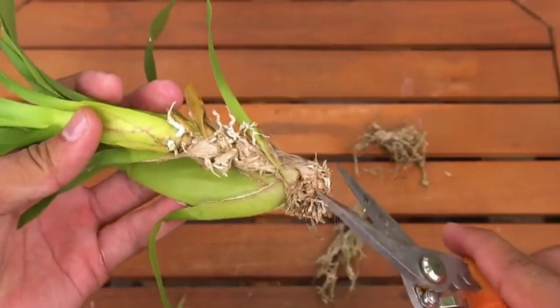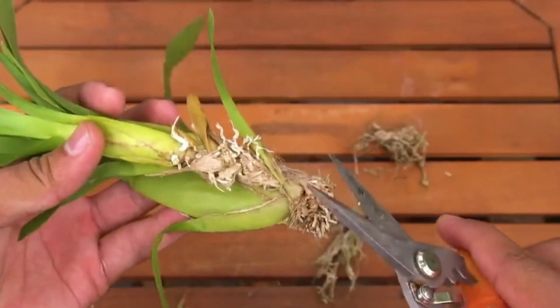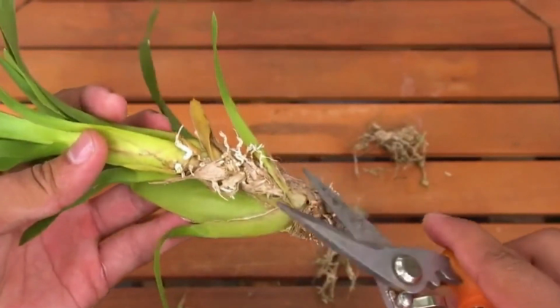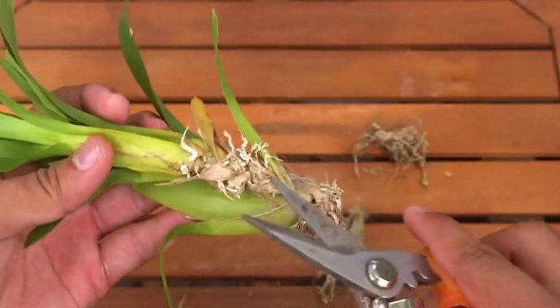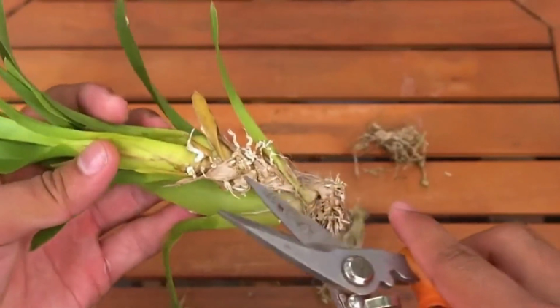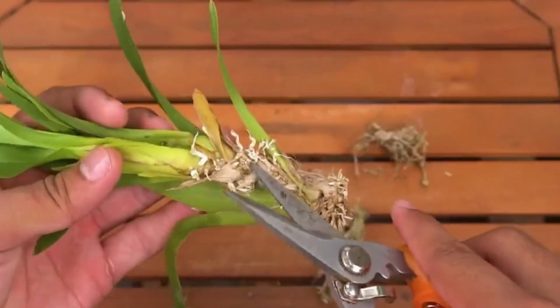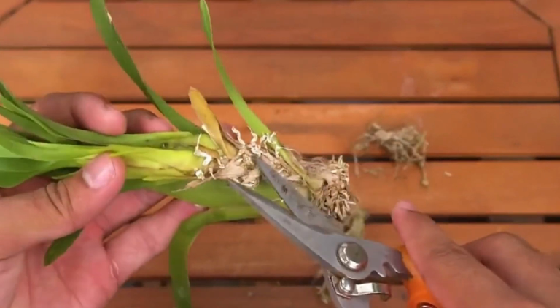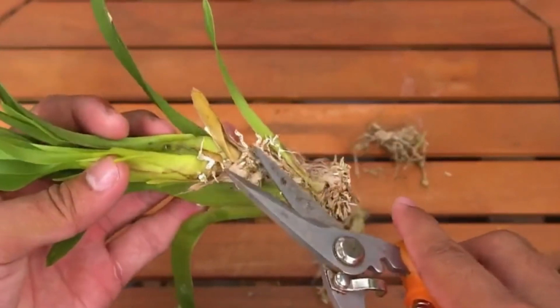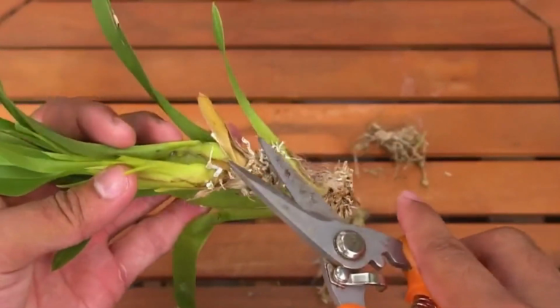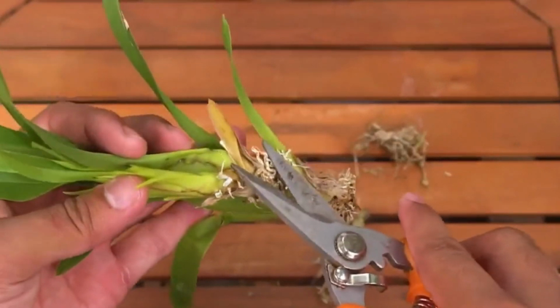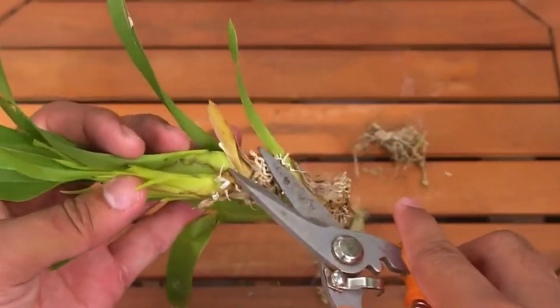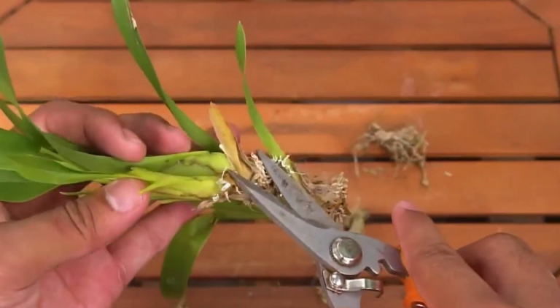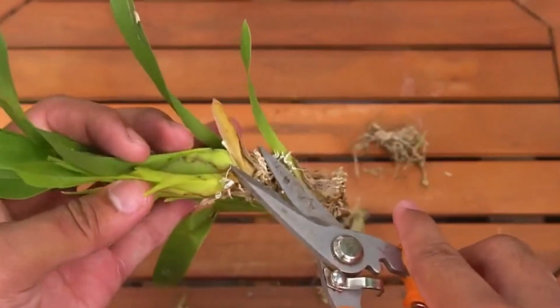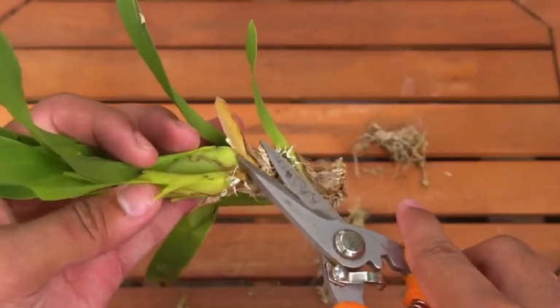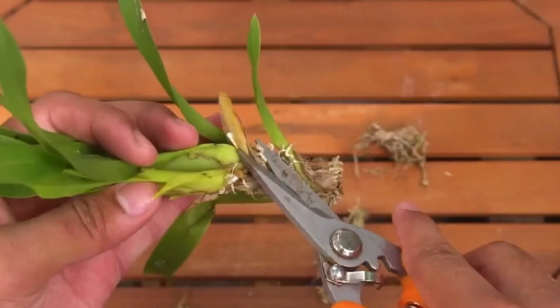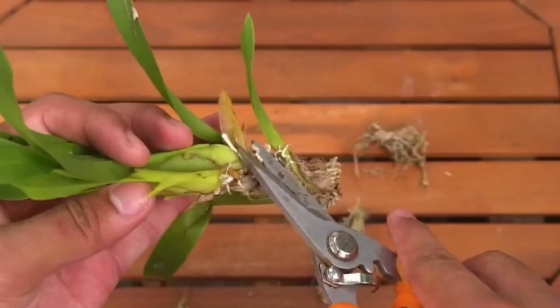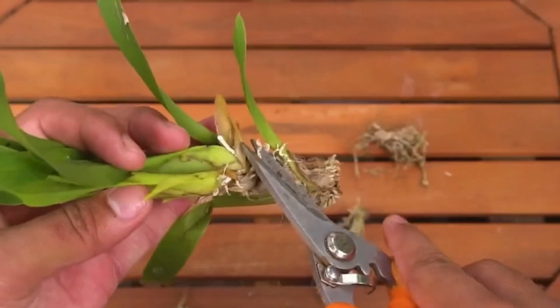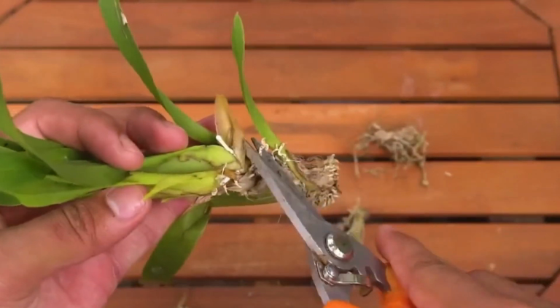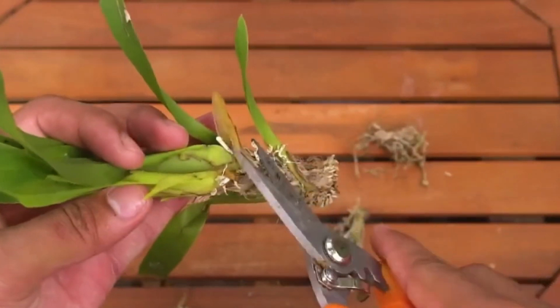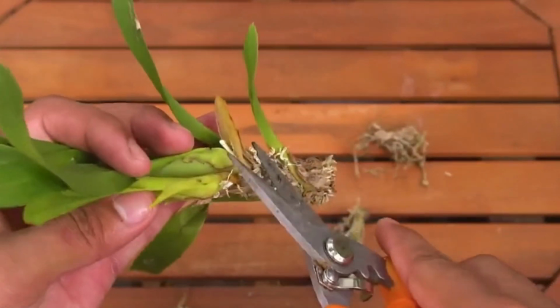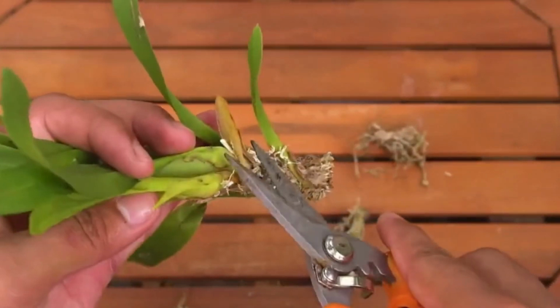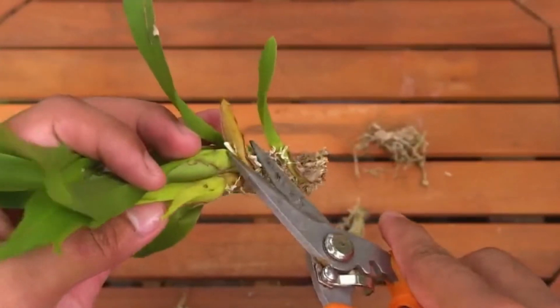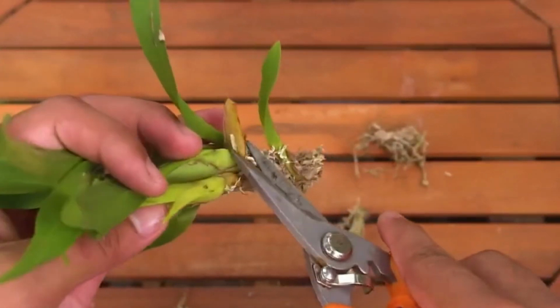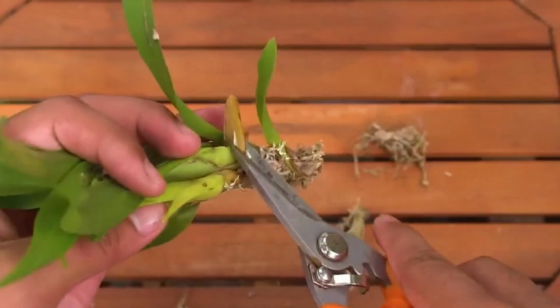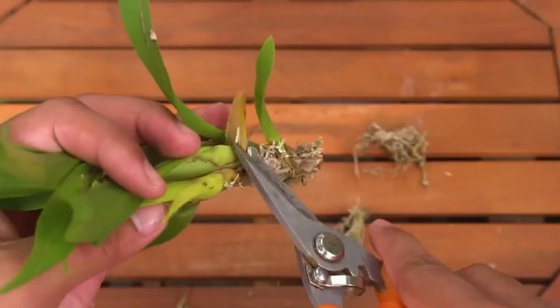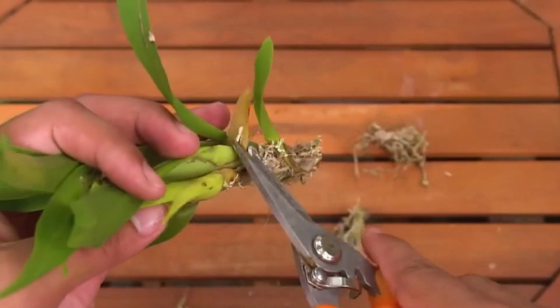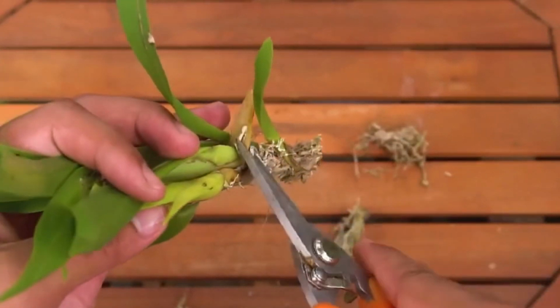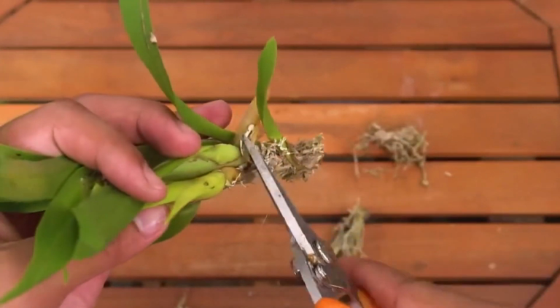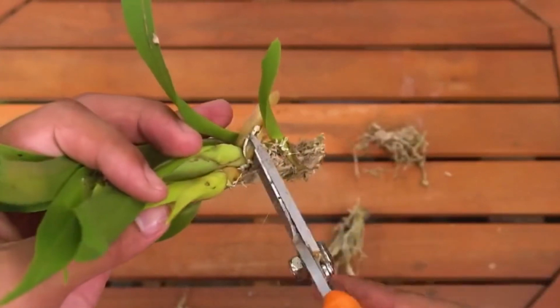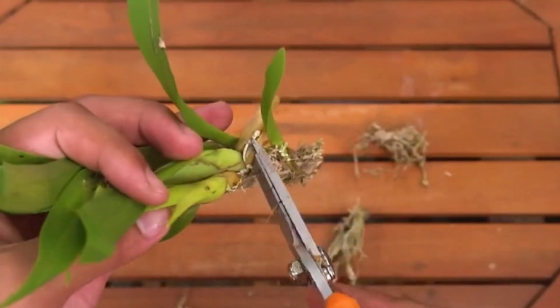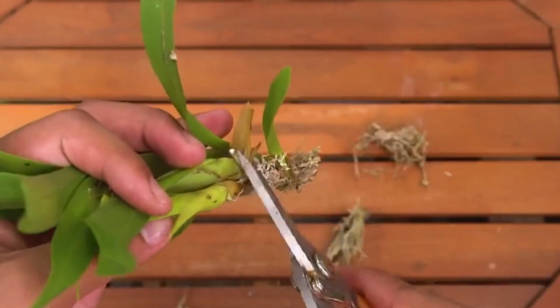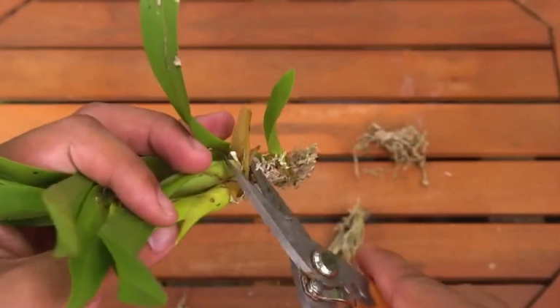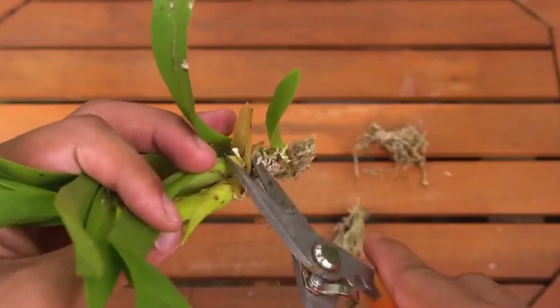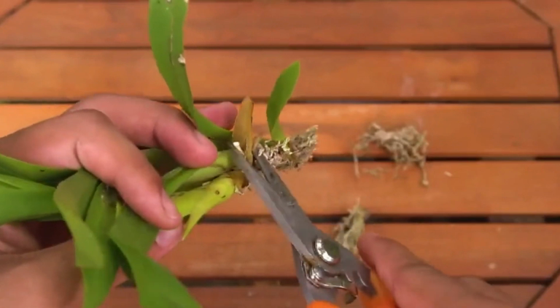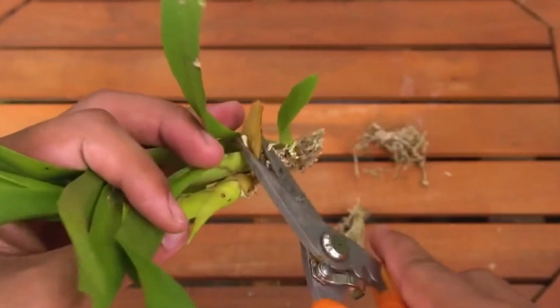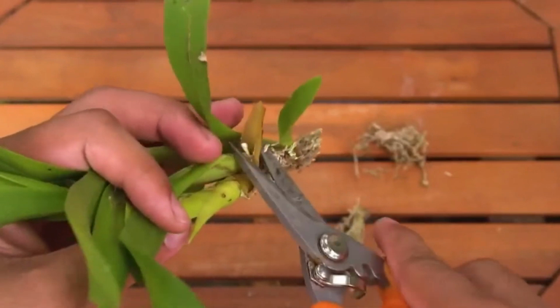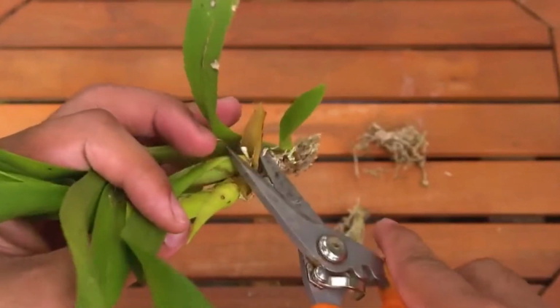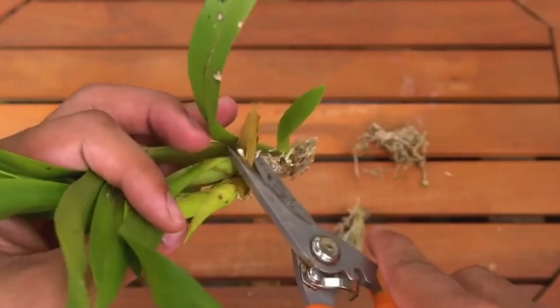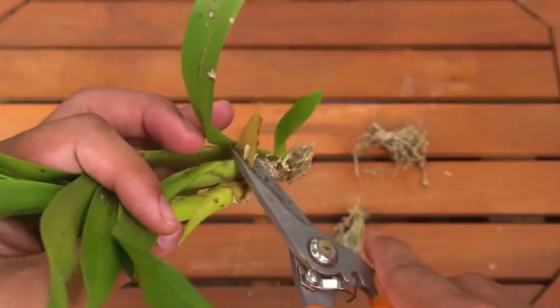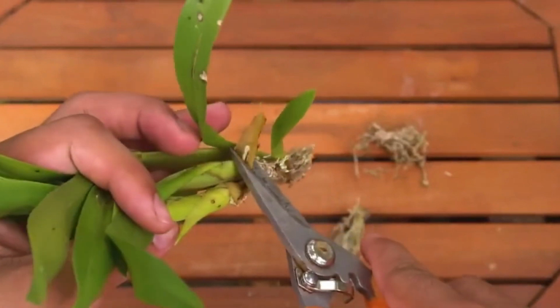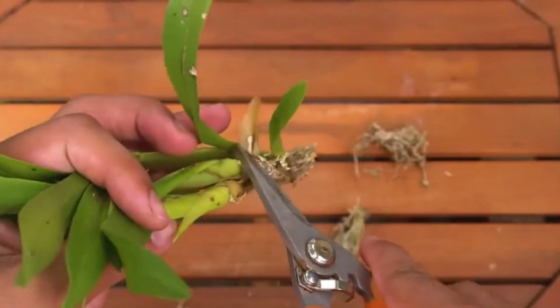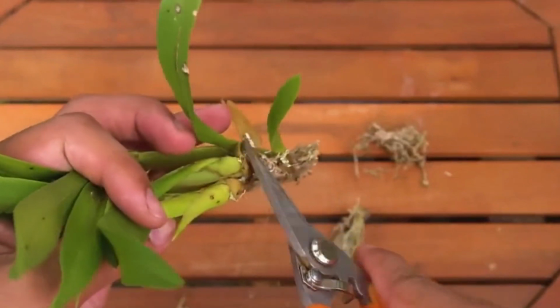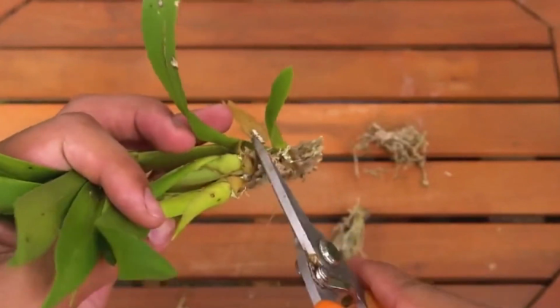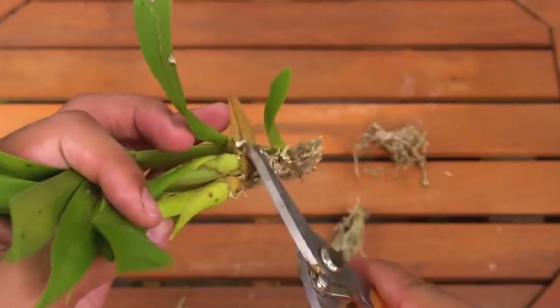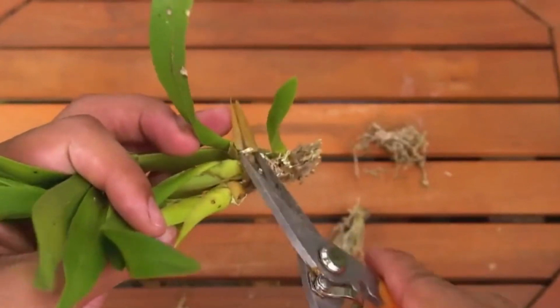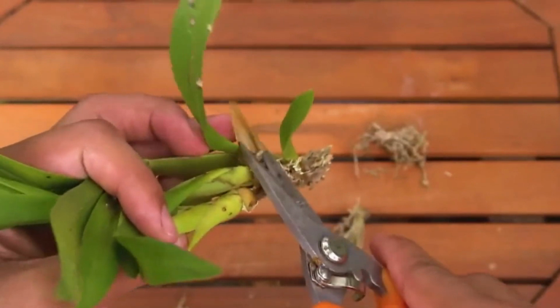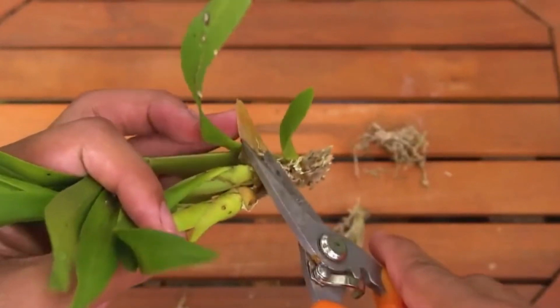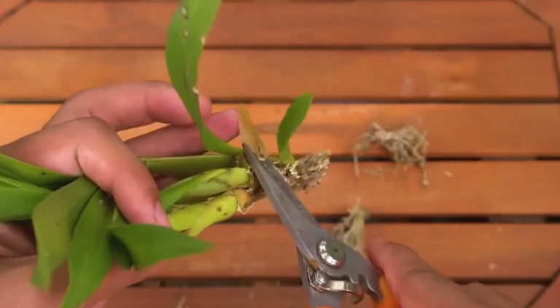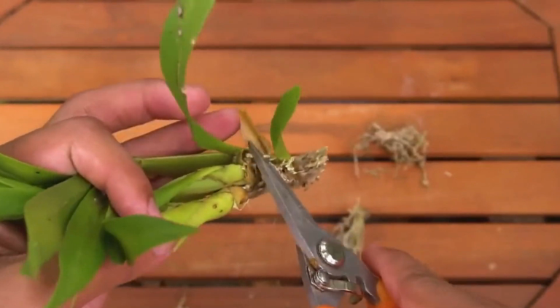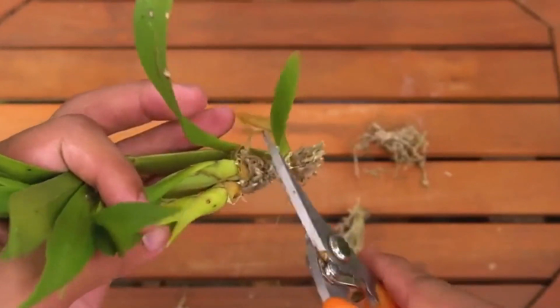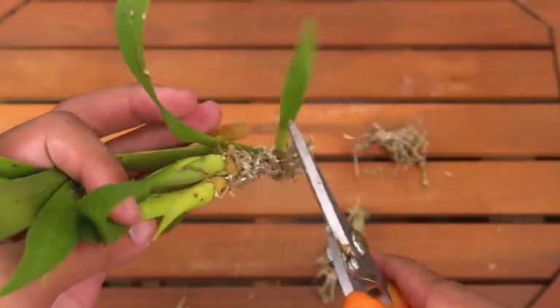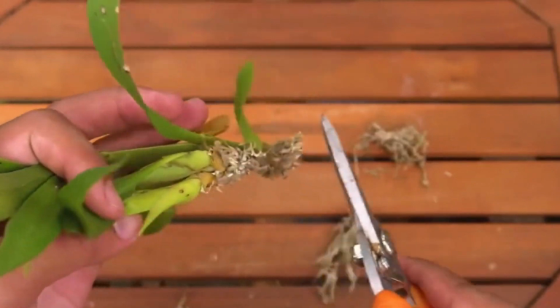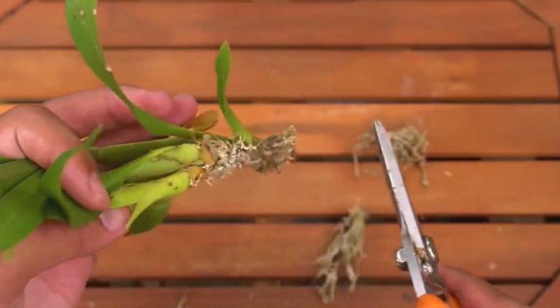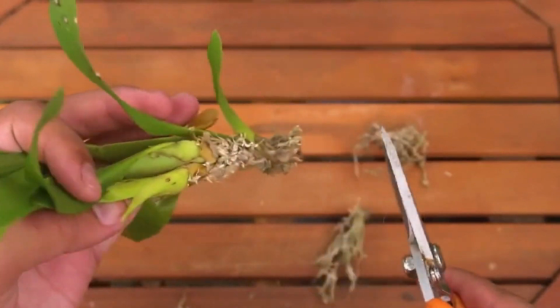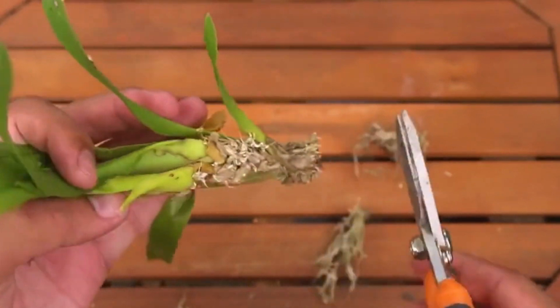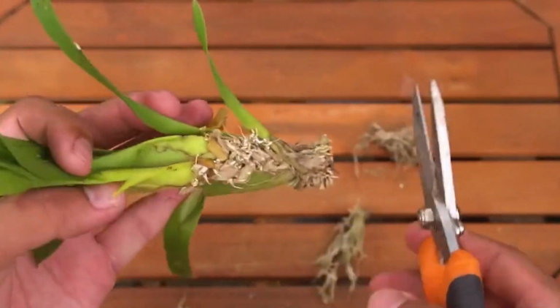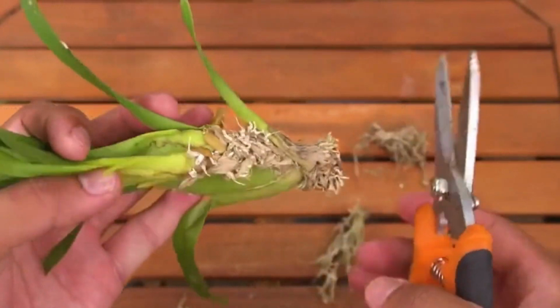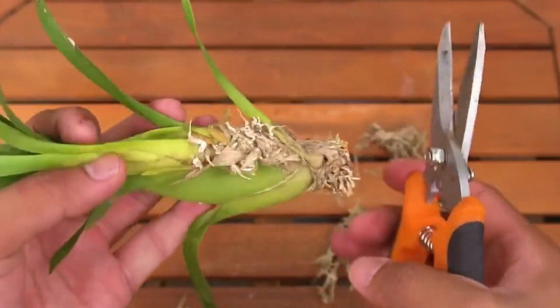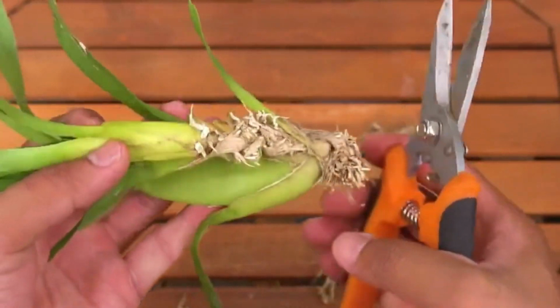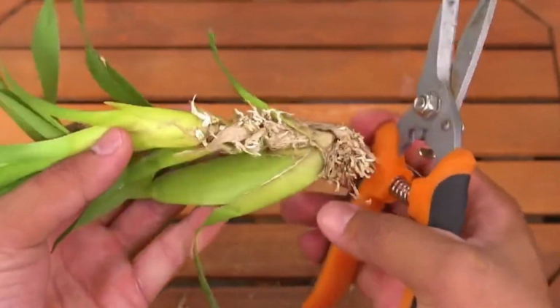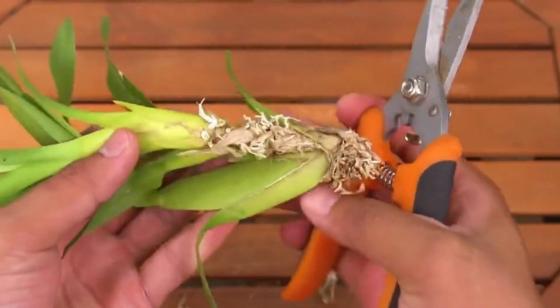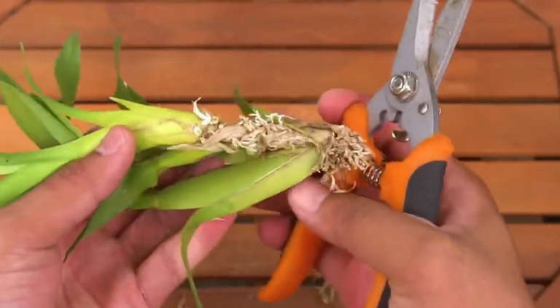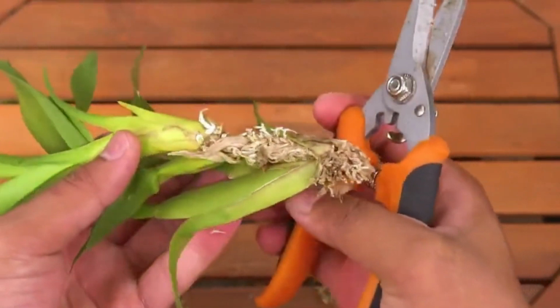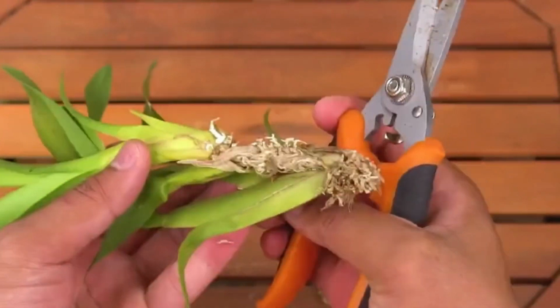But if your stone blue plant has bad growth due to rotten roots, don't panic. Let's cut off the rotten roots.